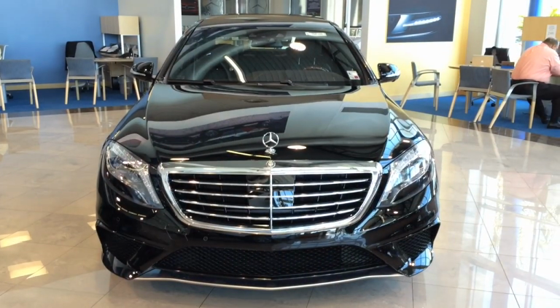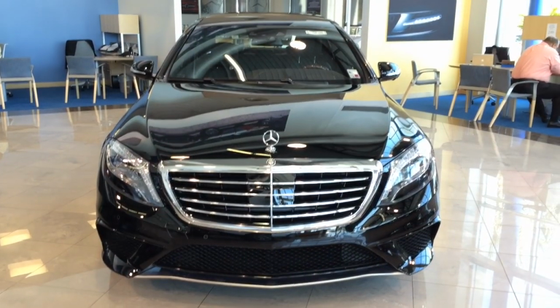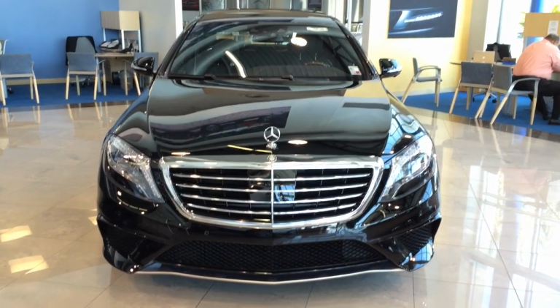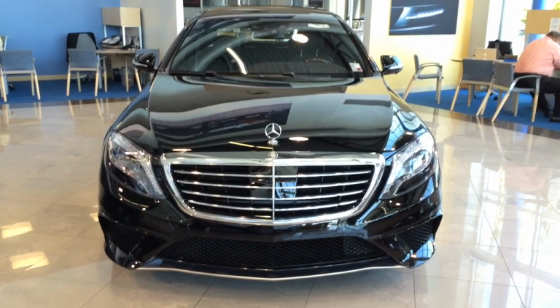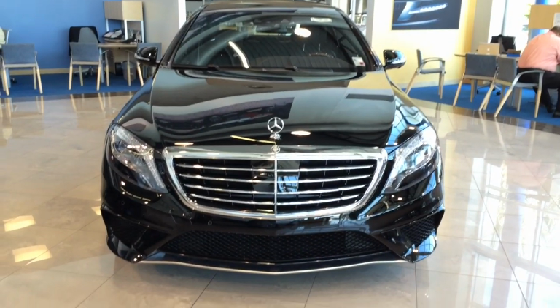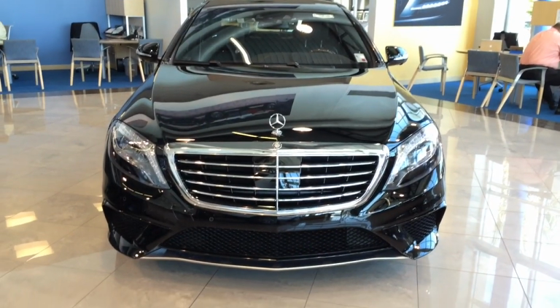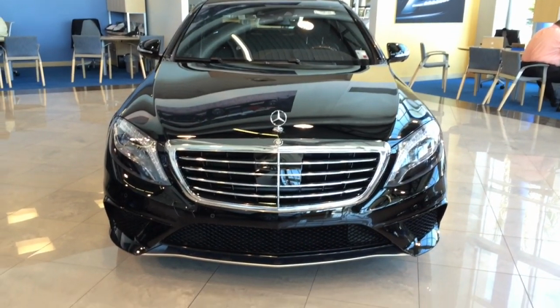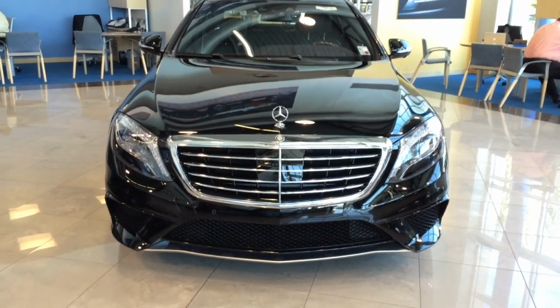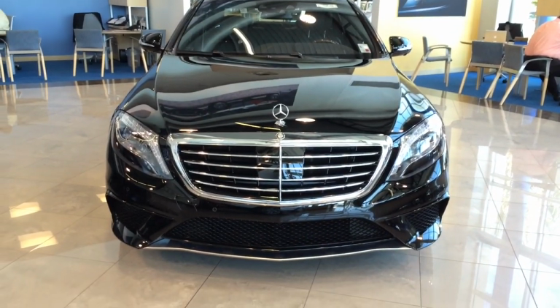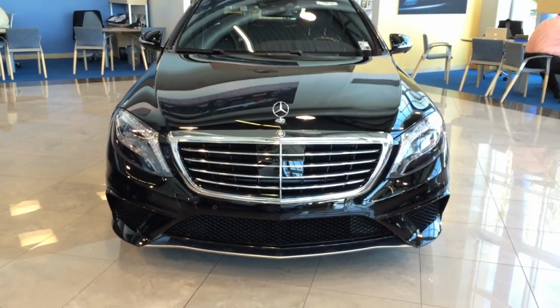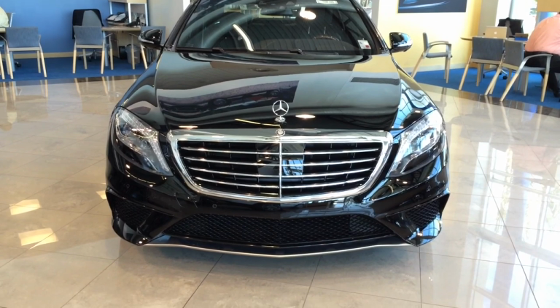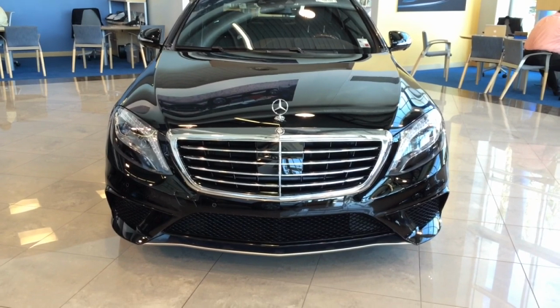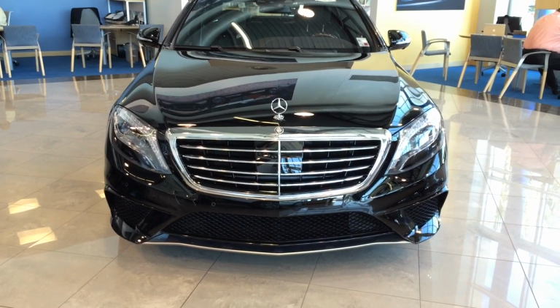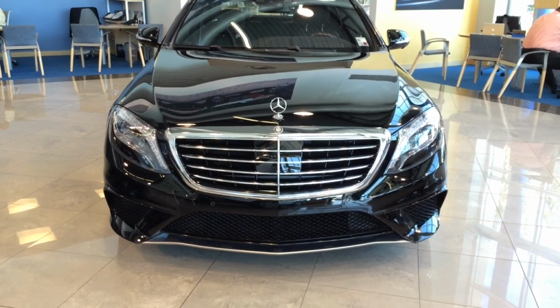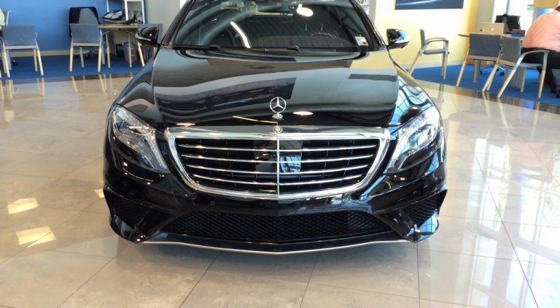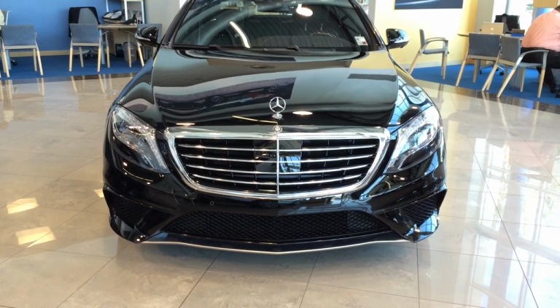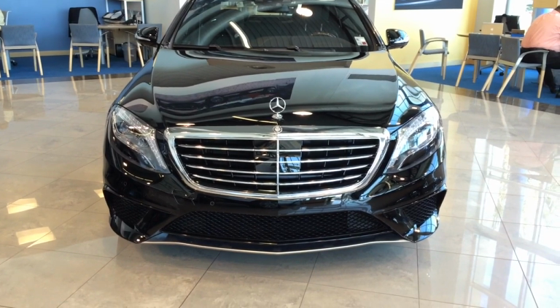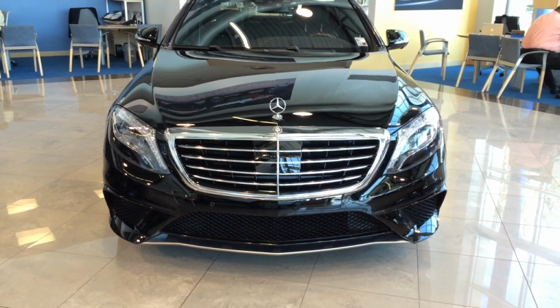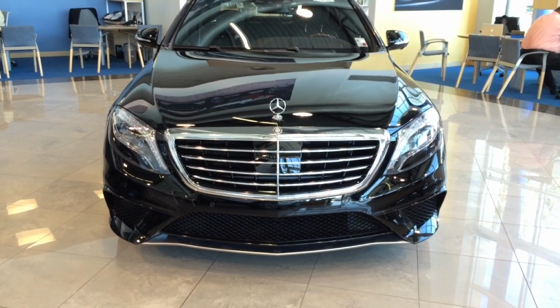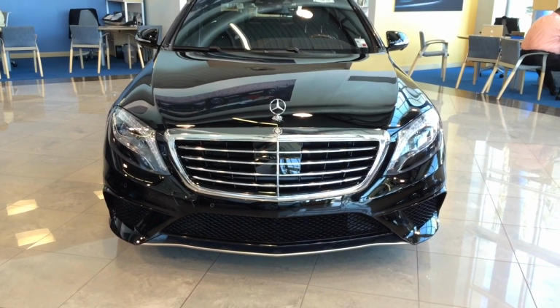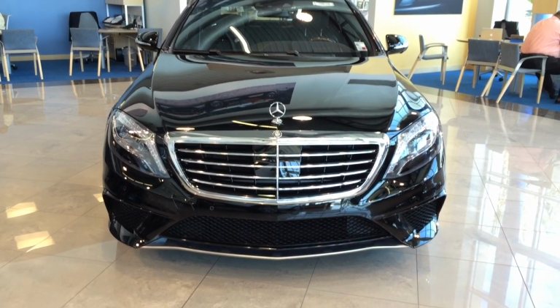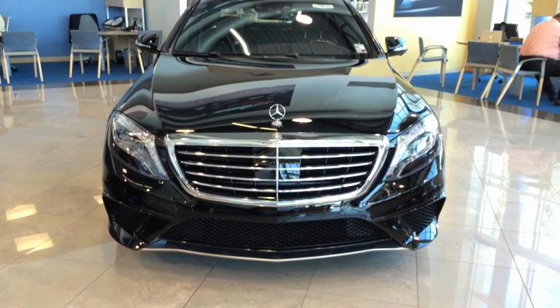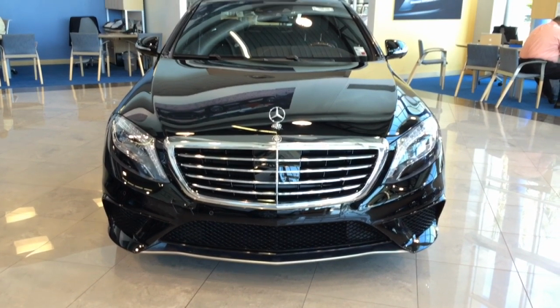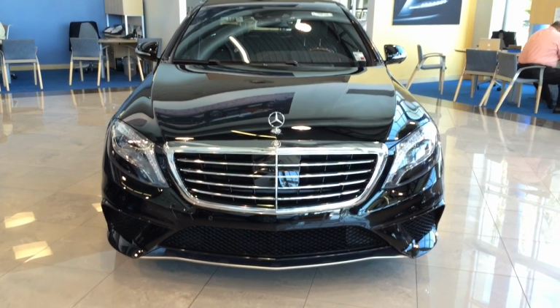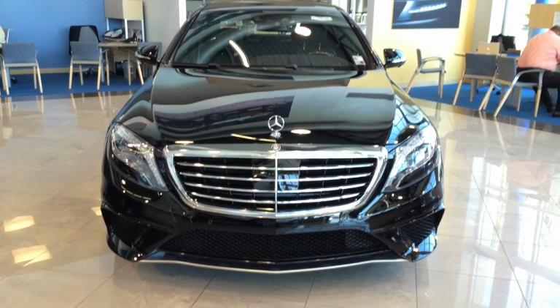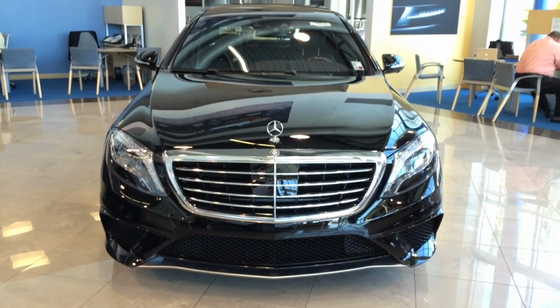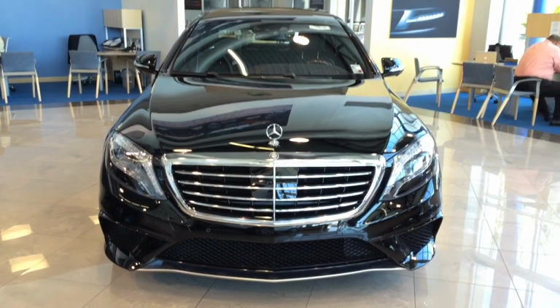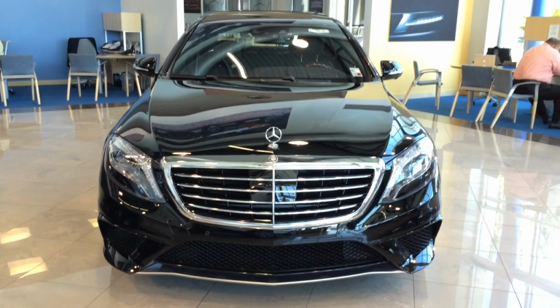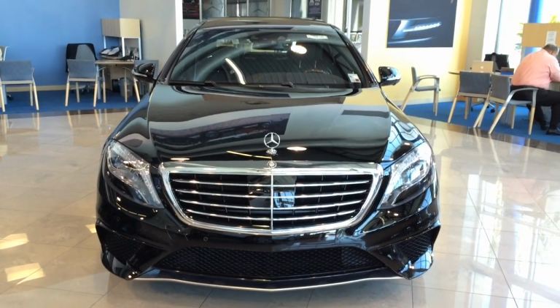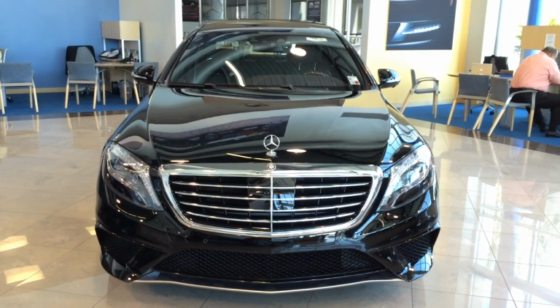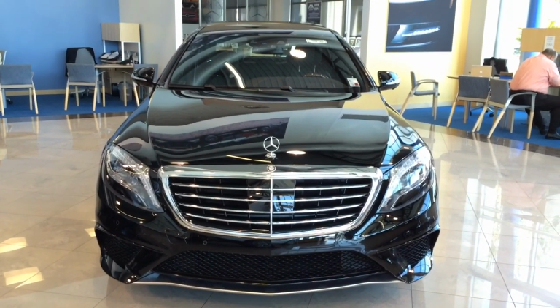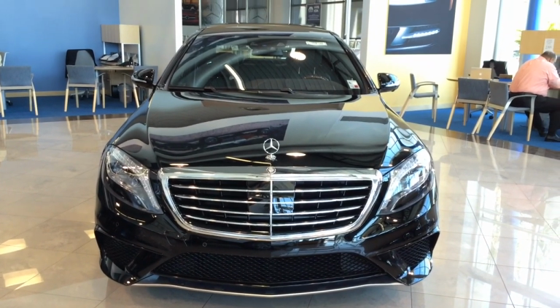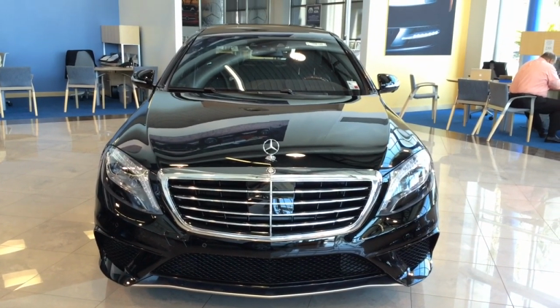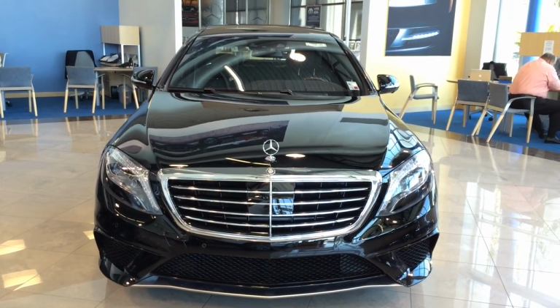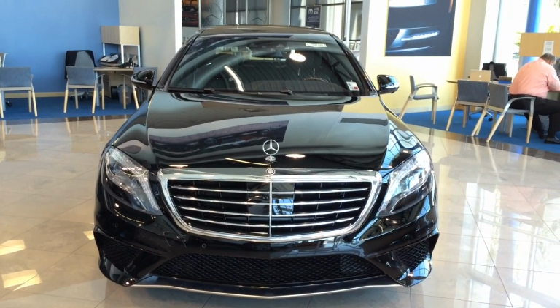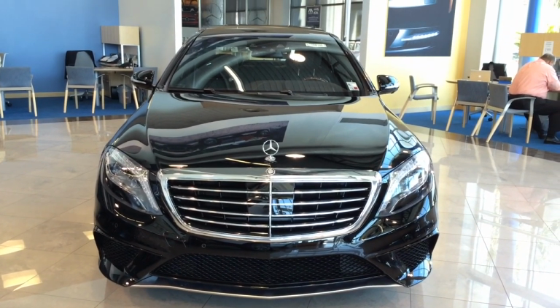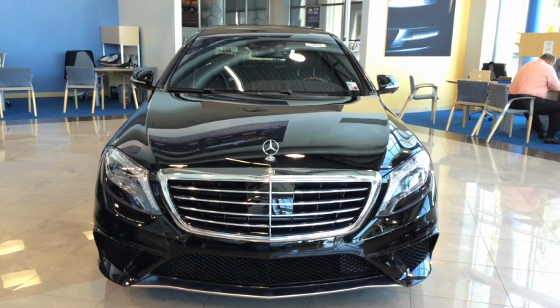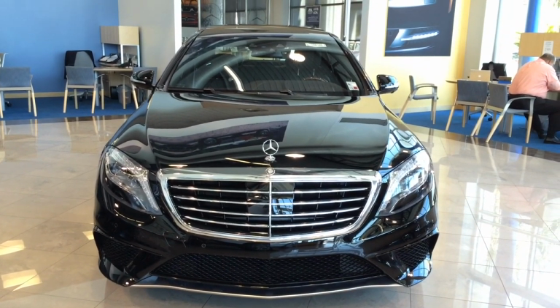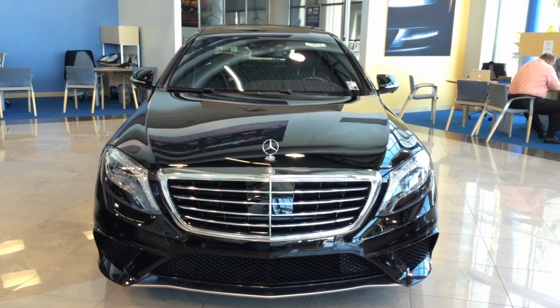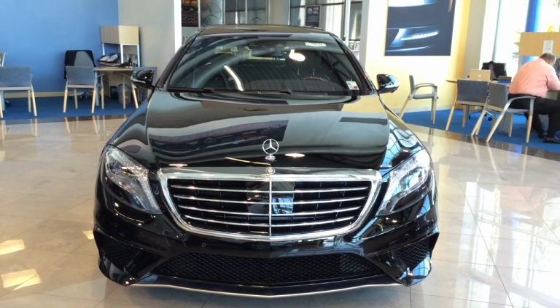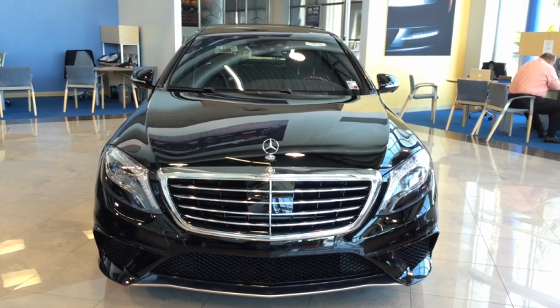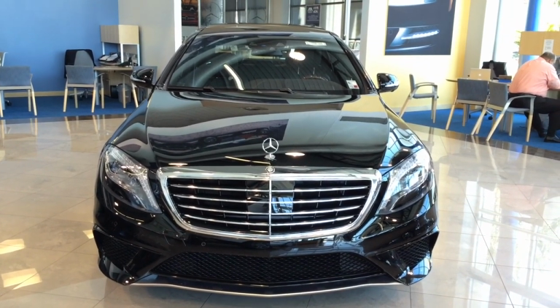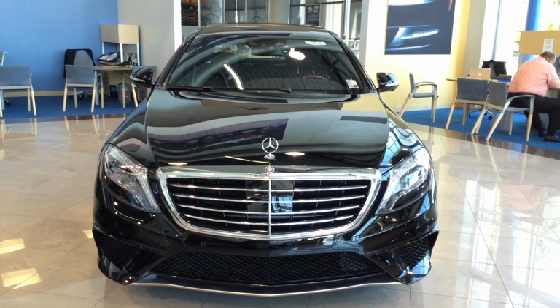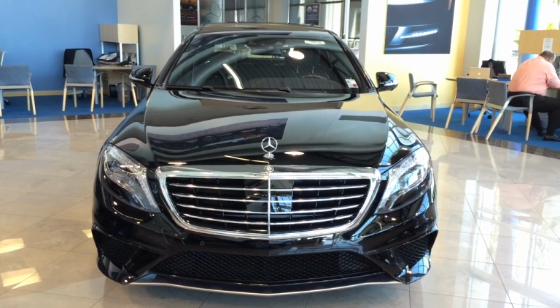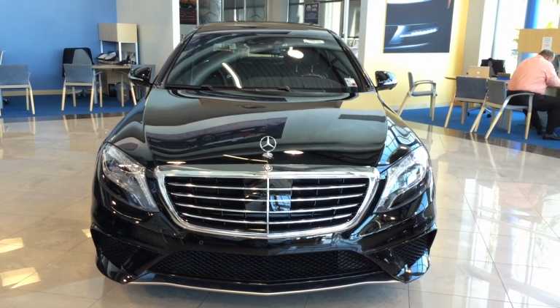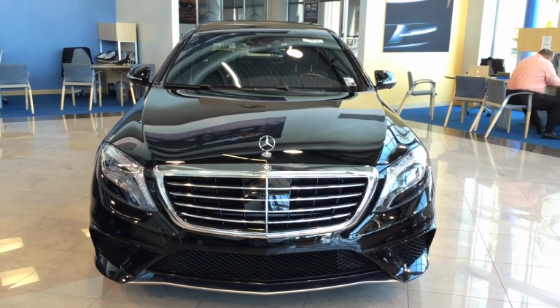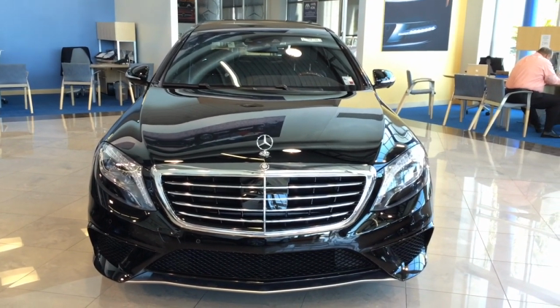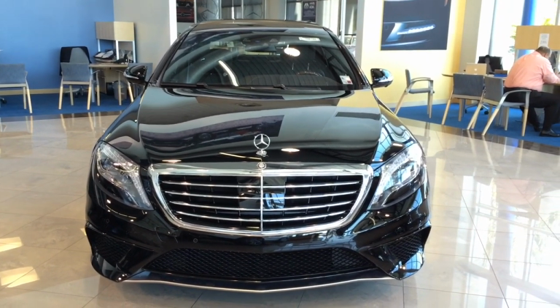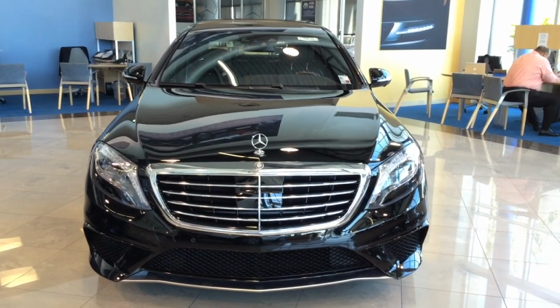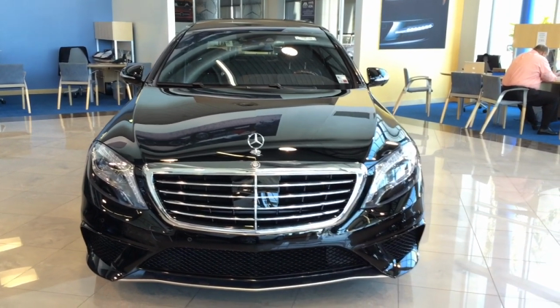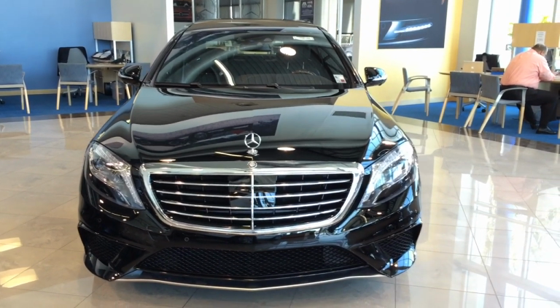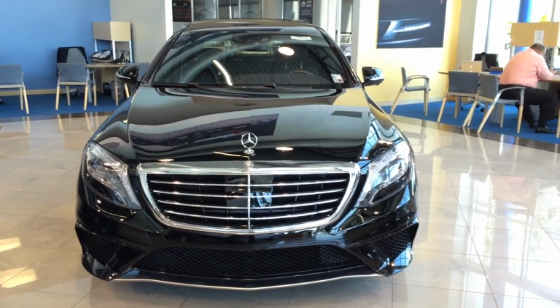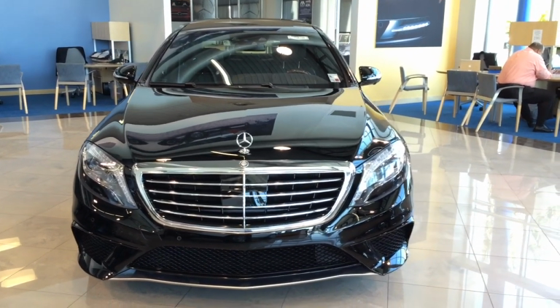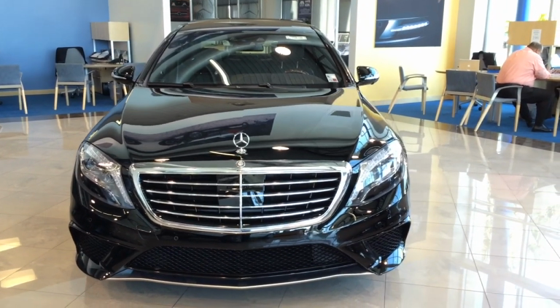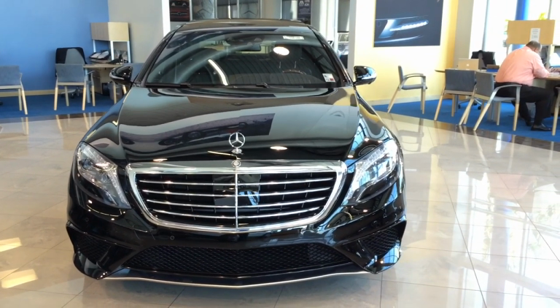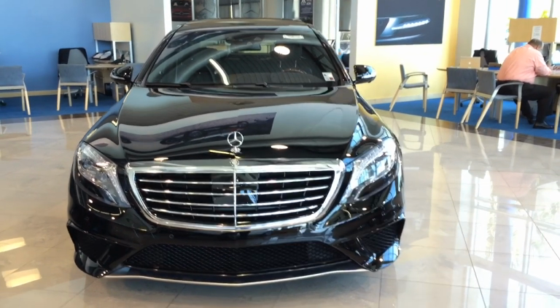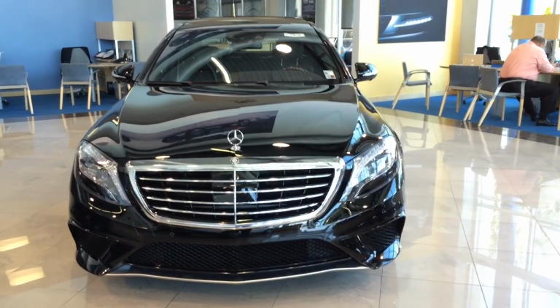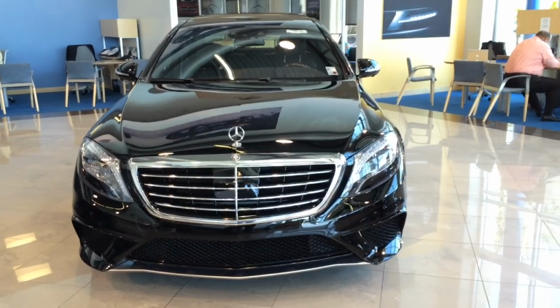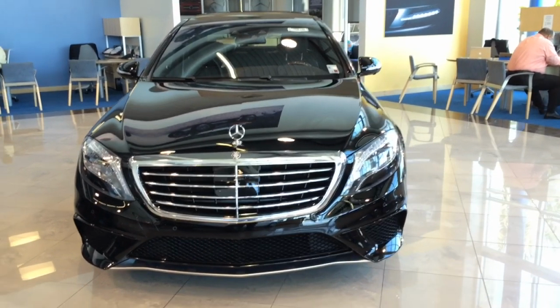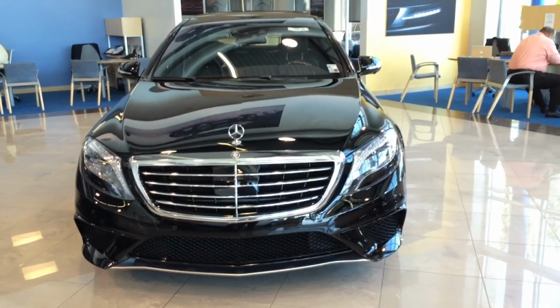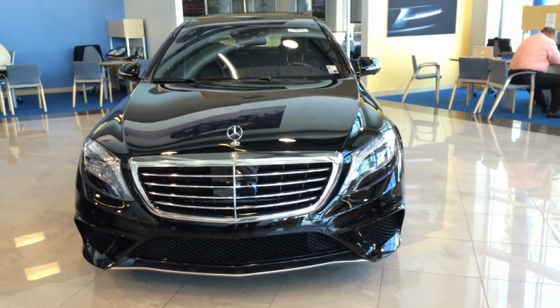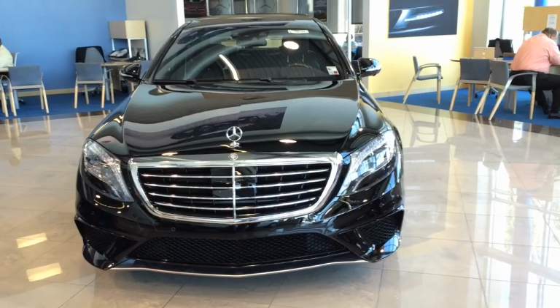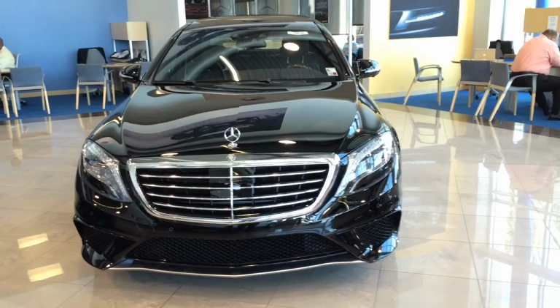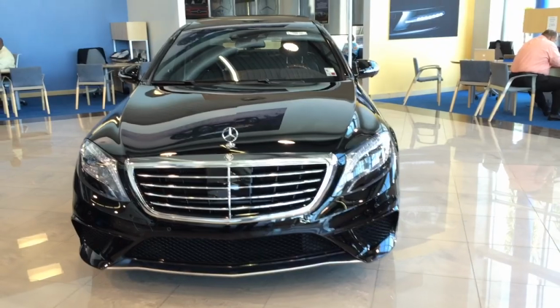Hey guys, this is going to be a quick walk-around video of the 2015 S63 AMG in black.